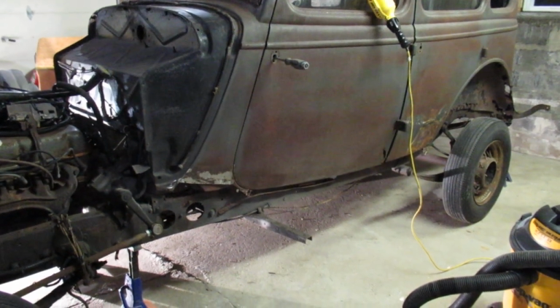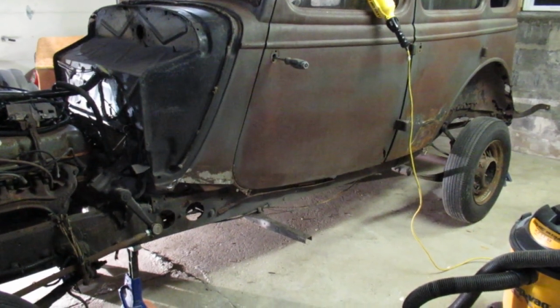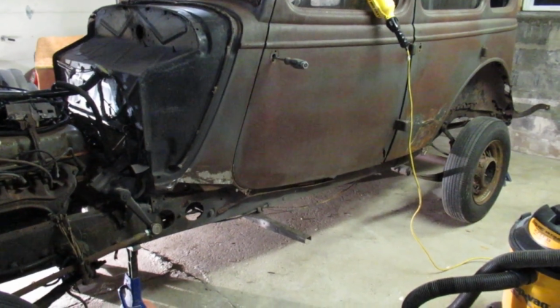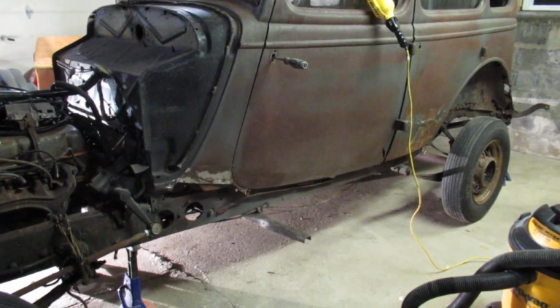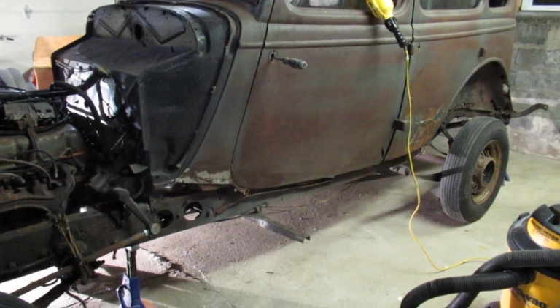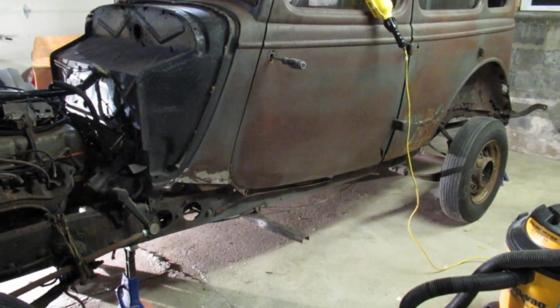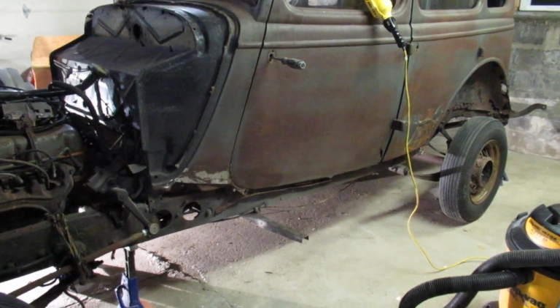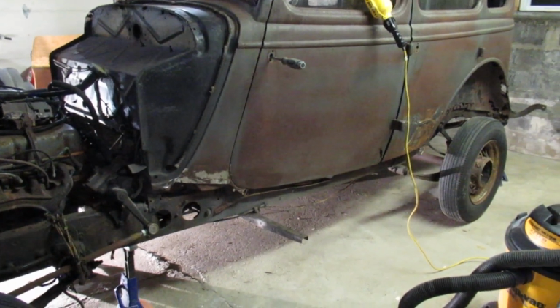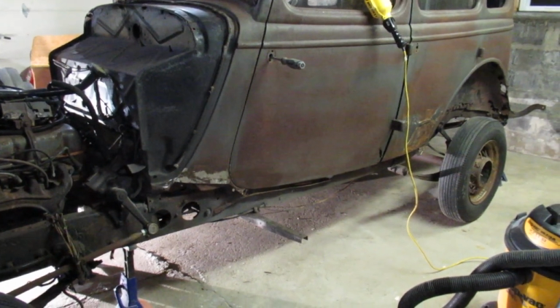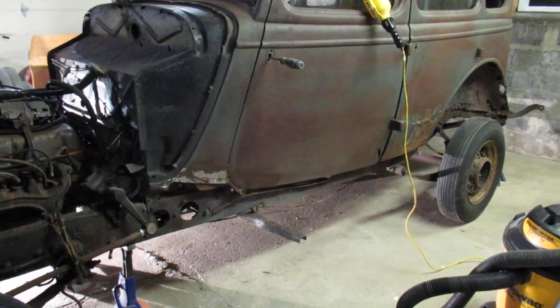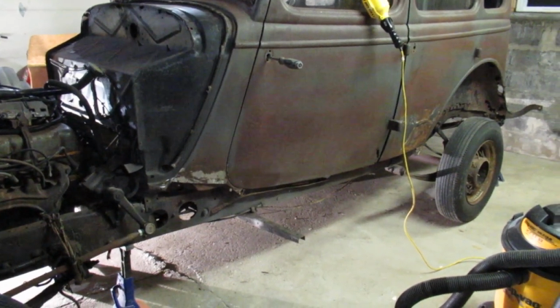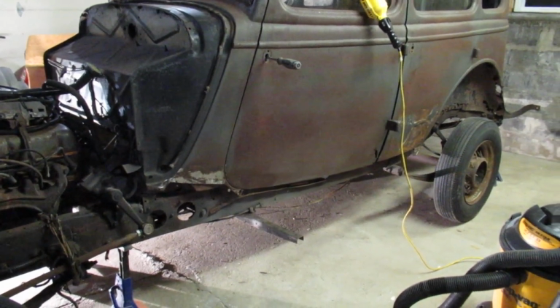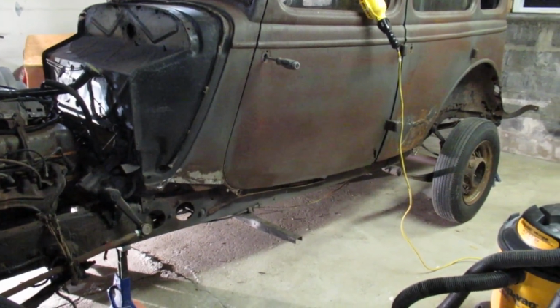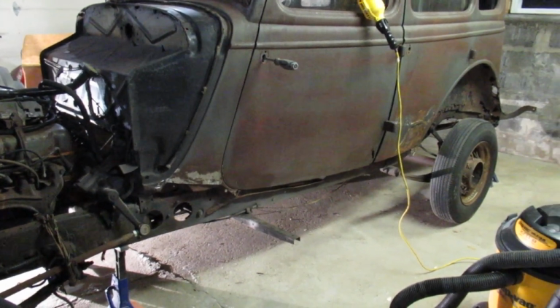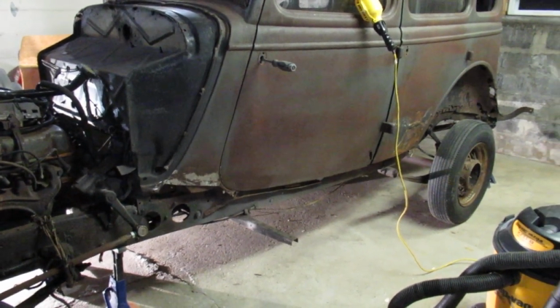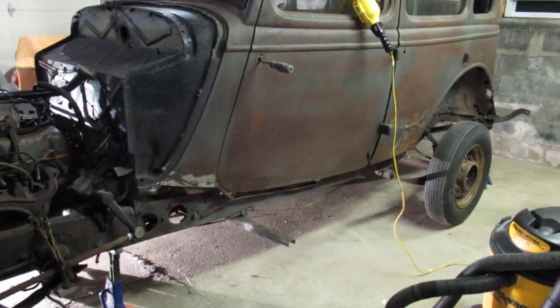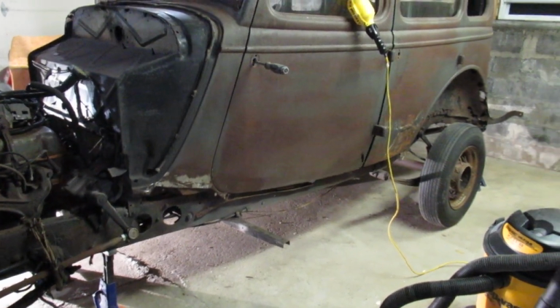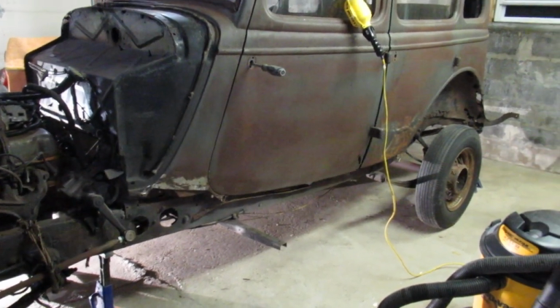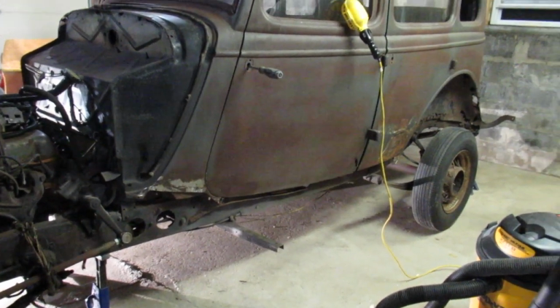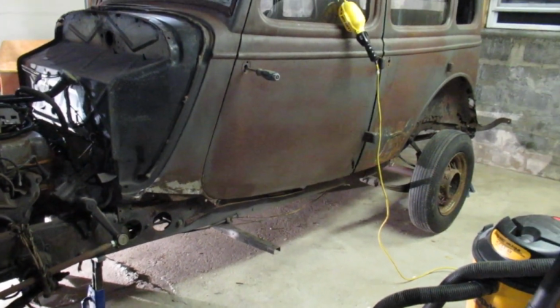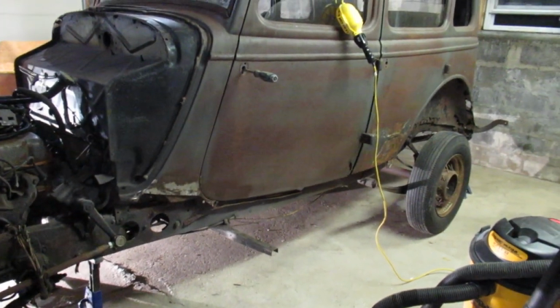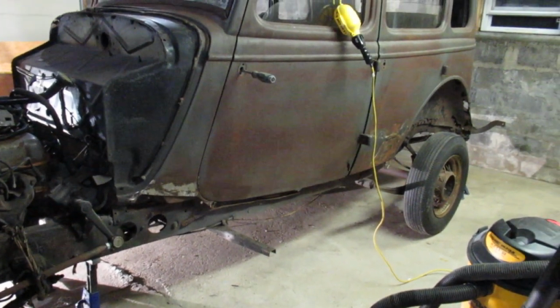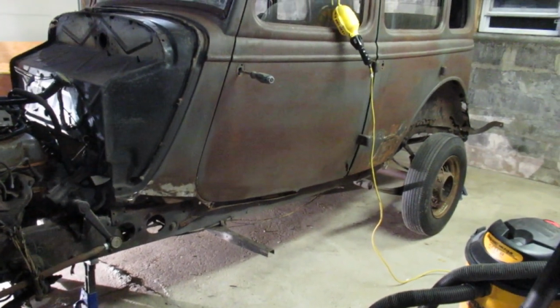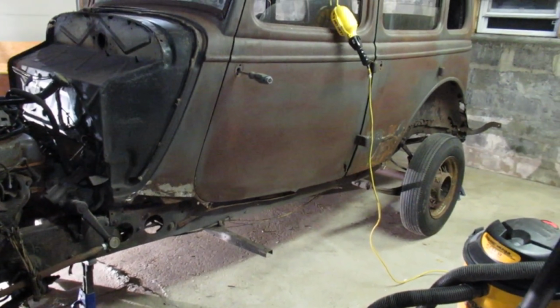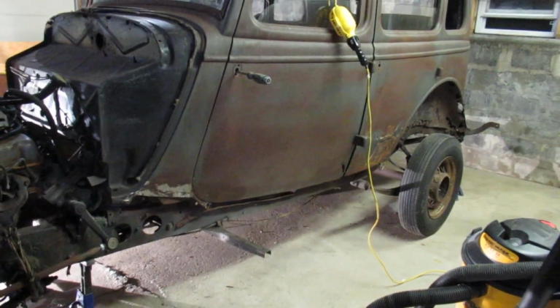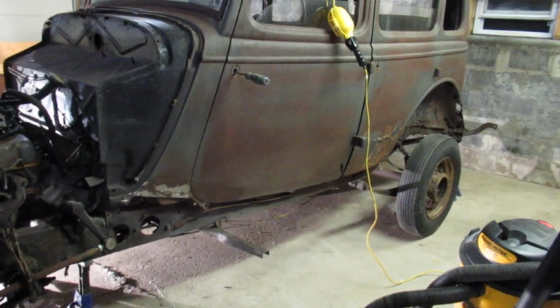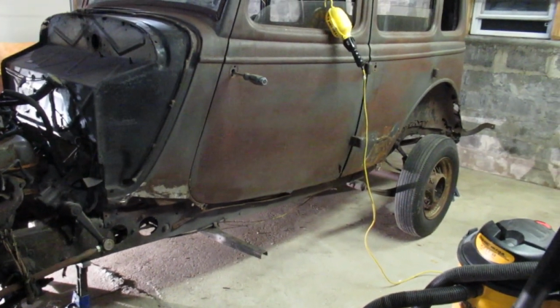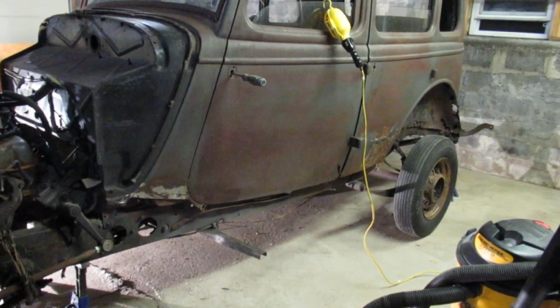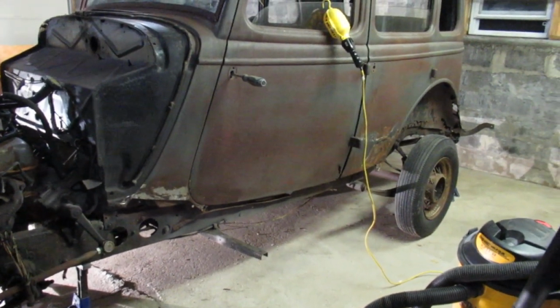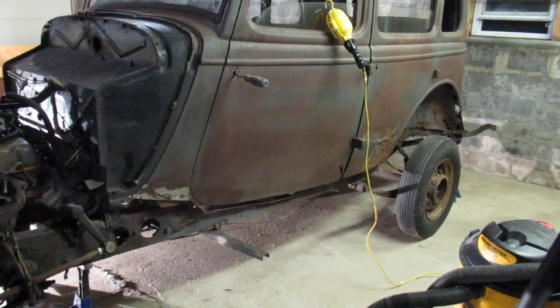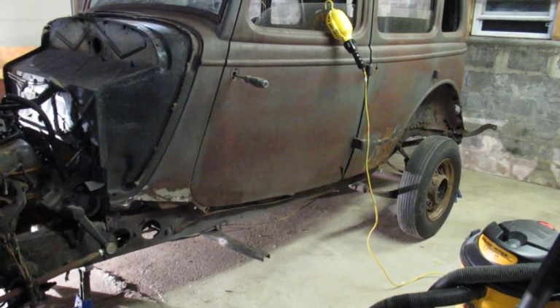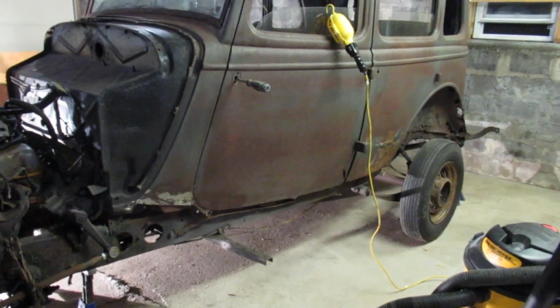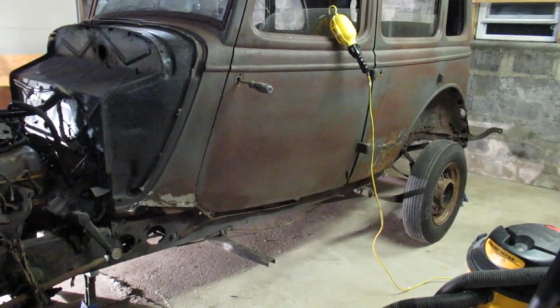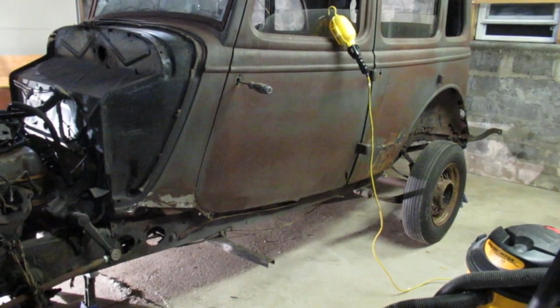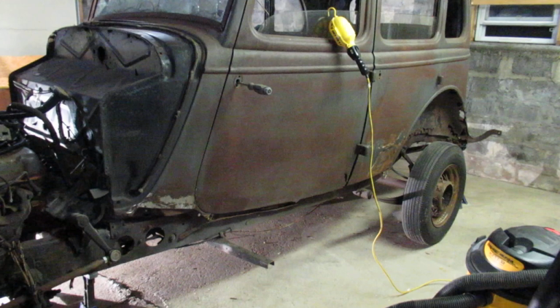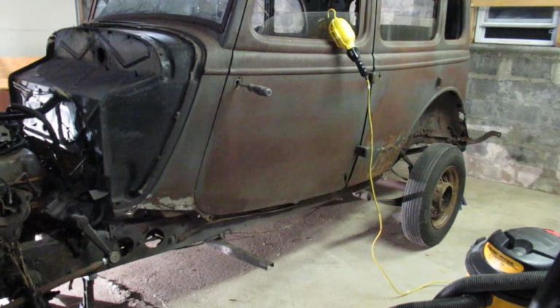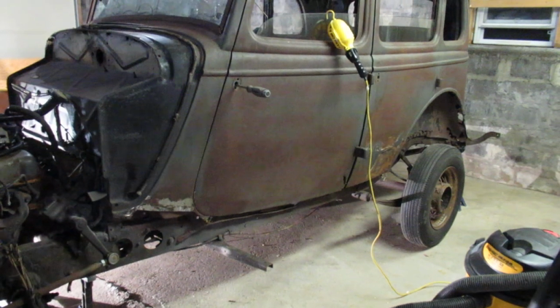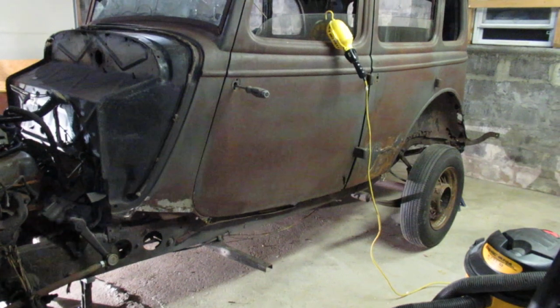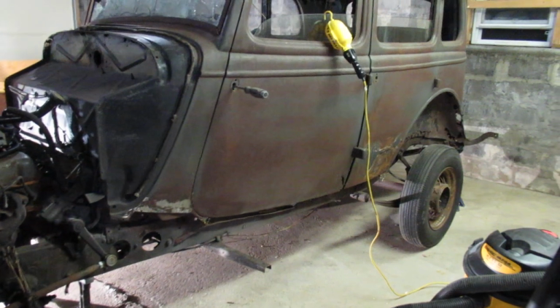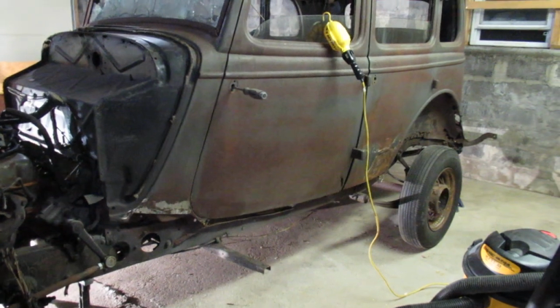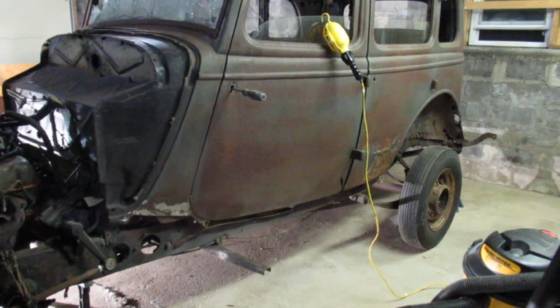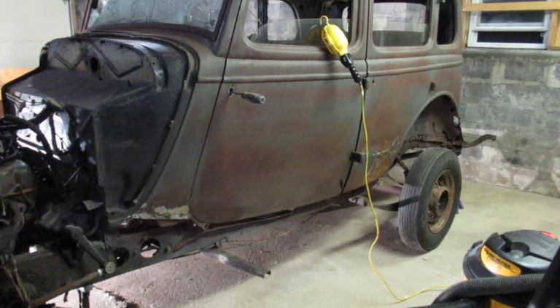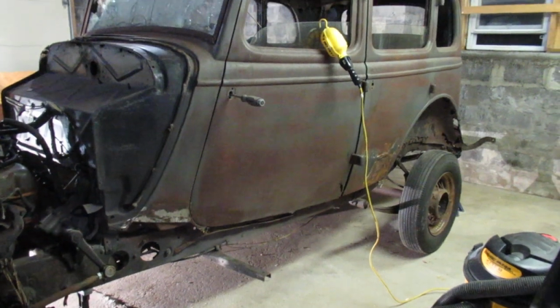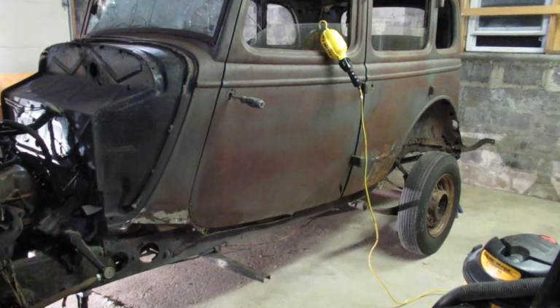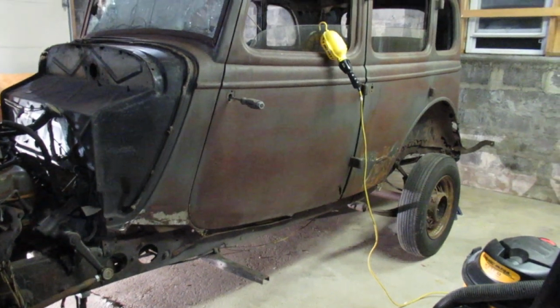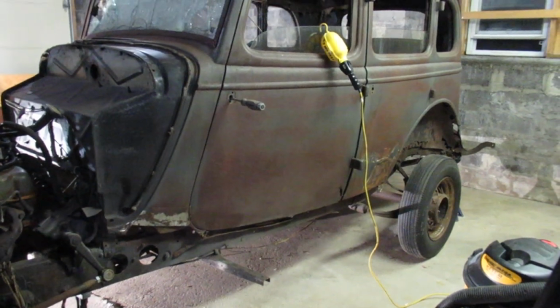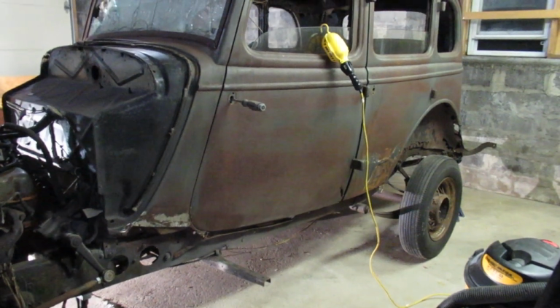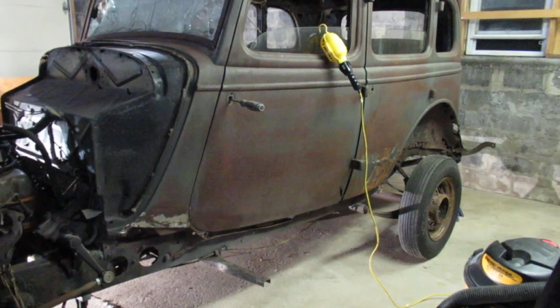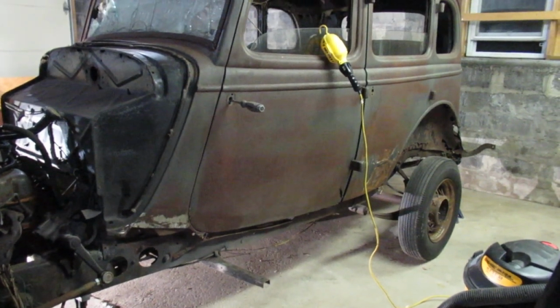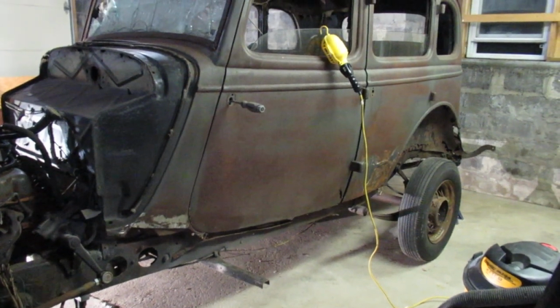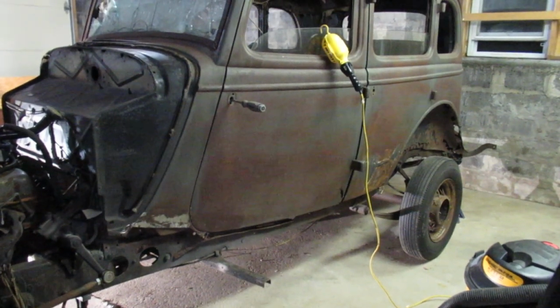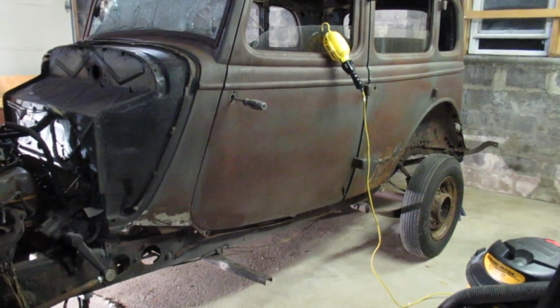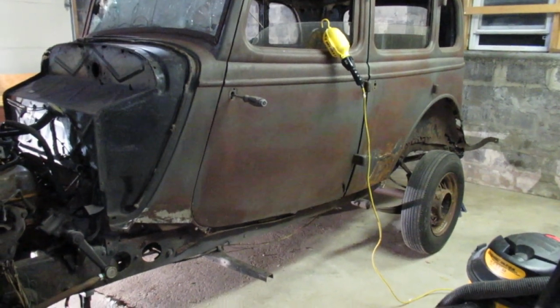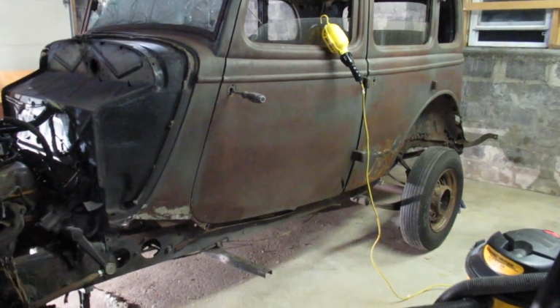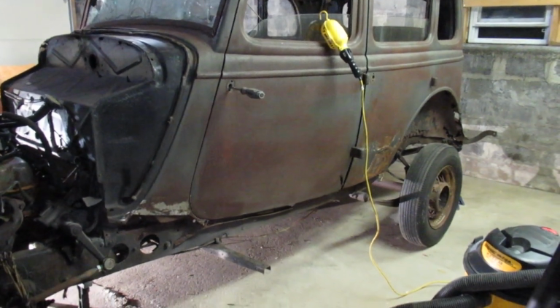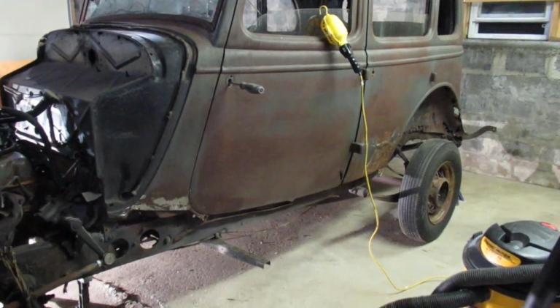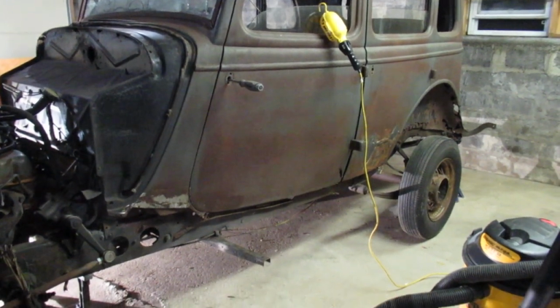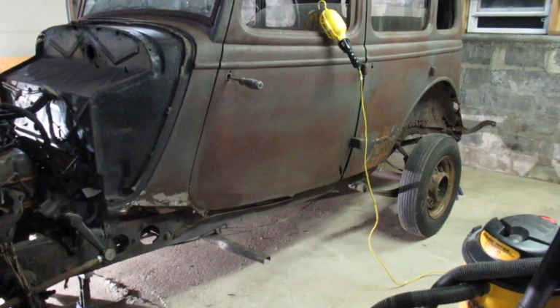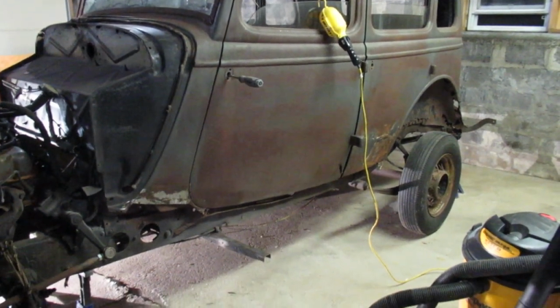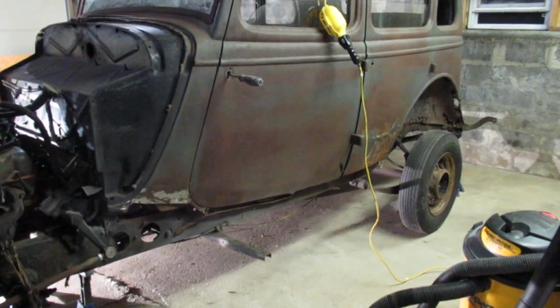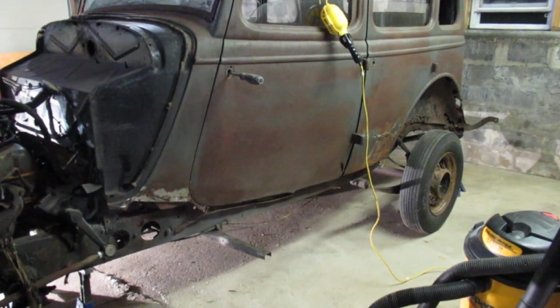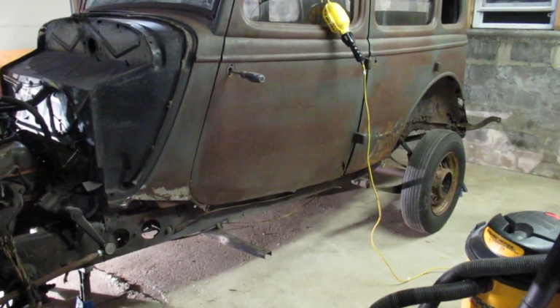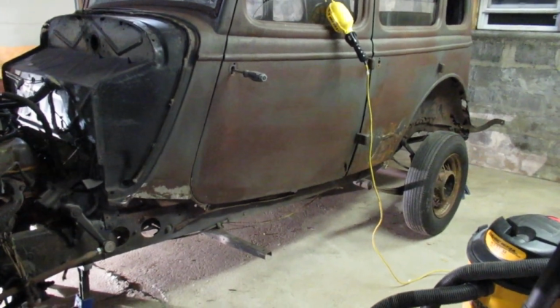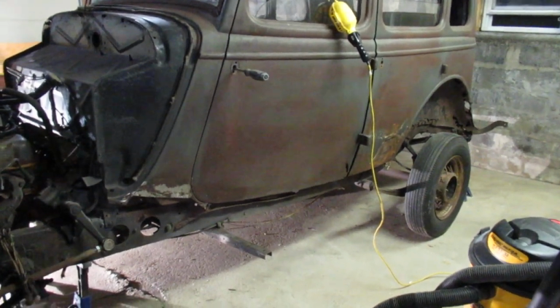All right, so I've been making a bit of progress on the Huffmobile as of late. It's been a while since I made a video, so I'll show you what I'm doing.